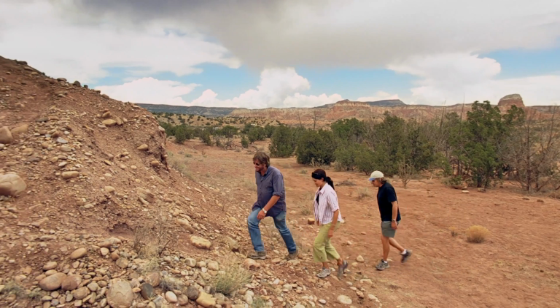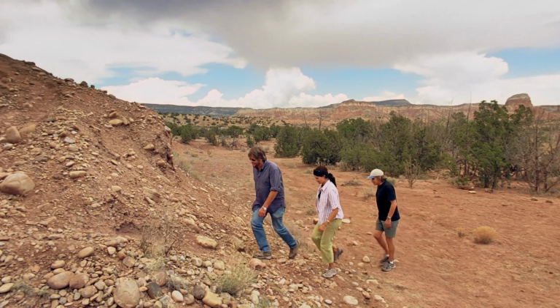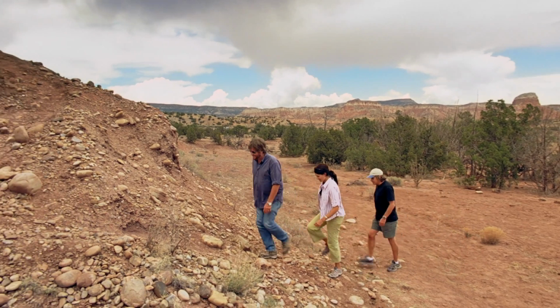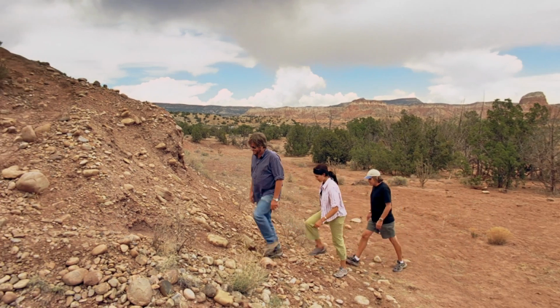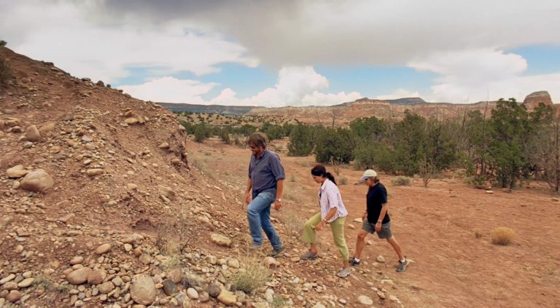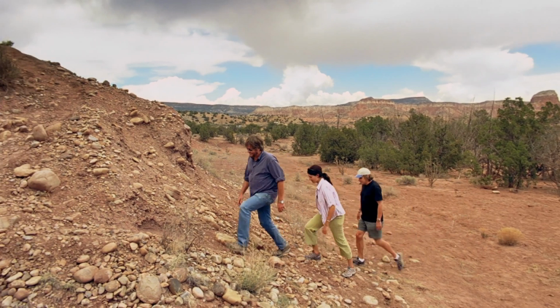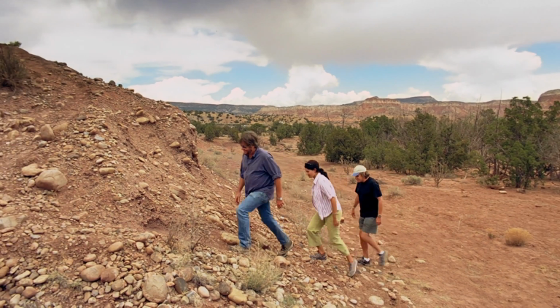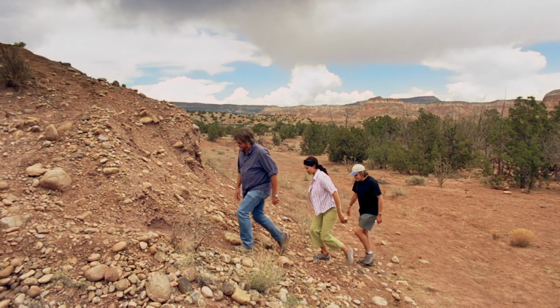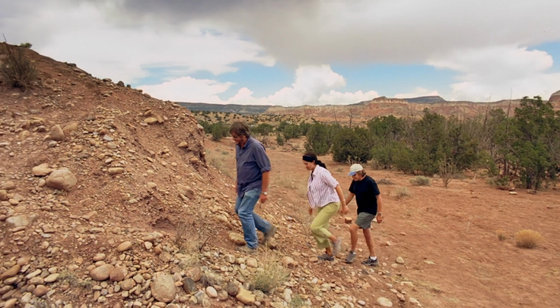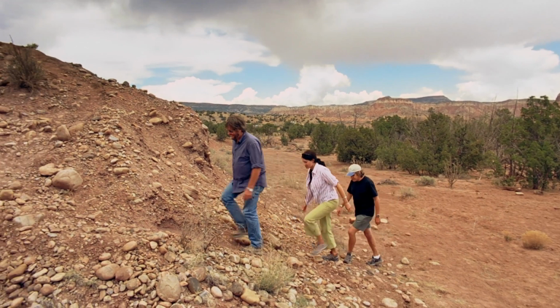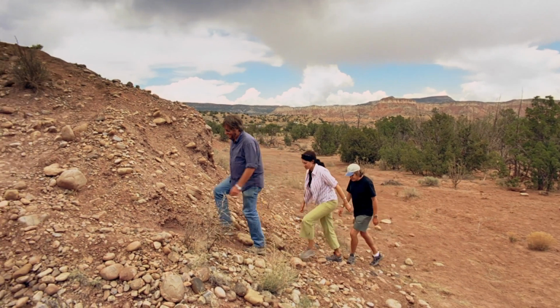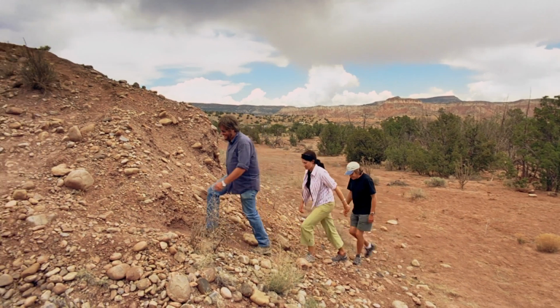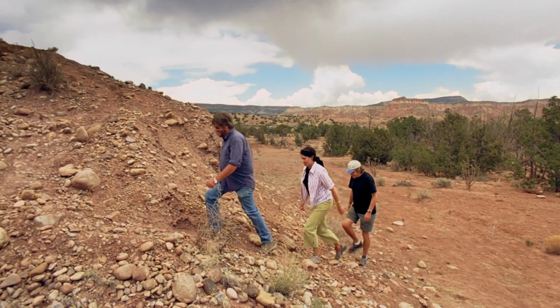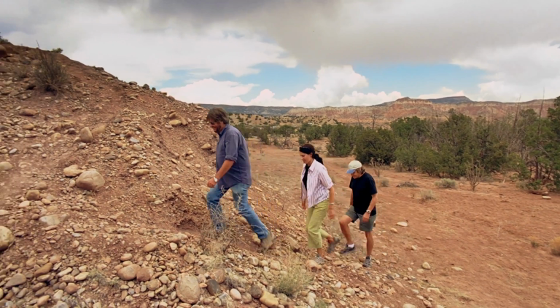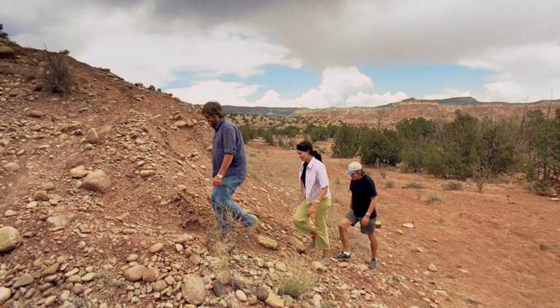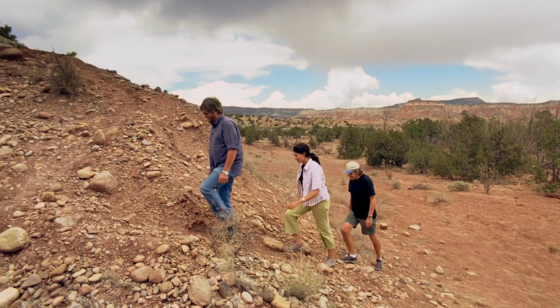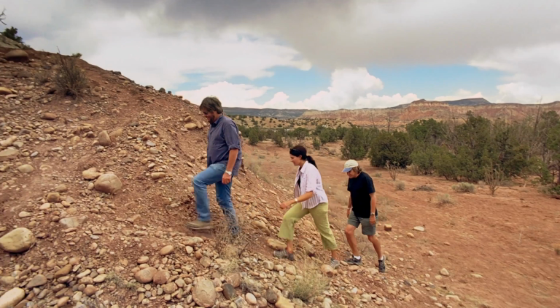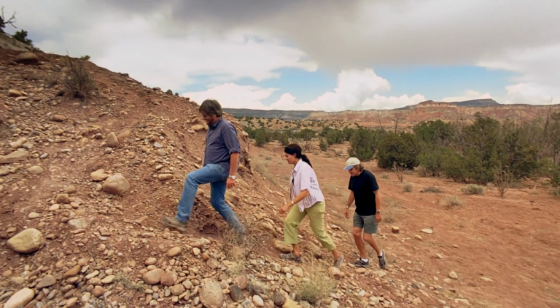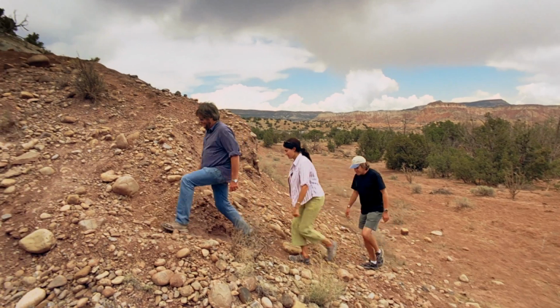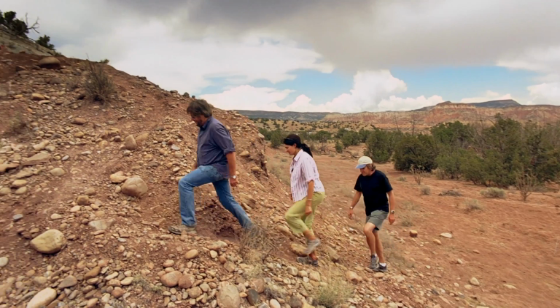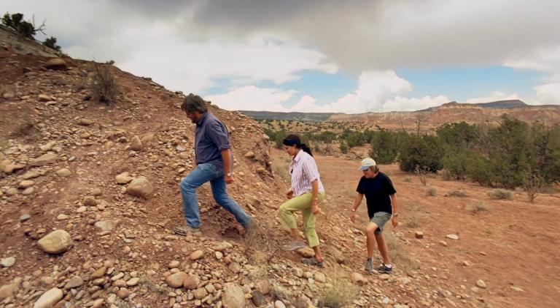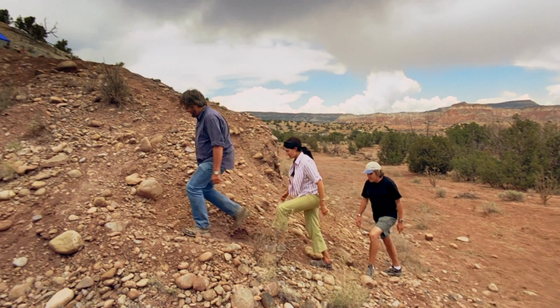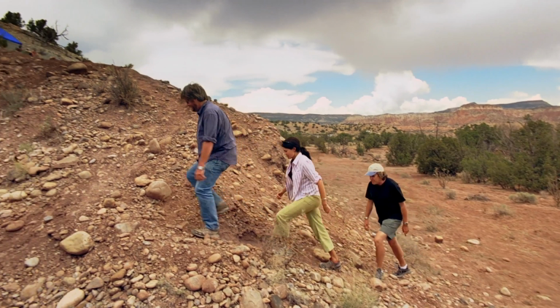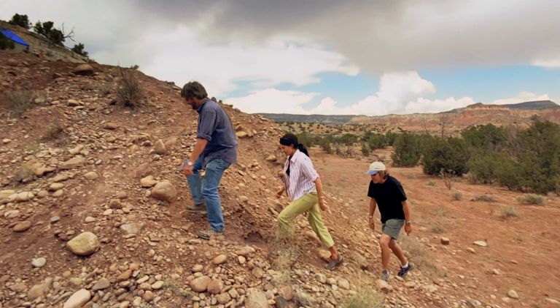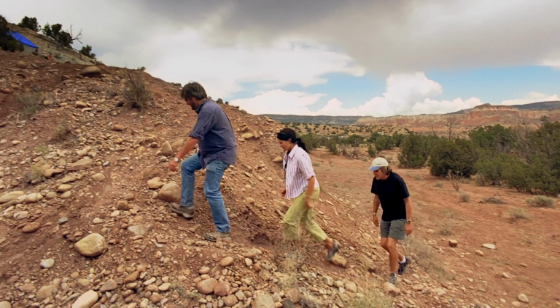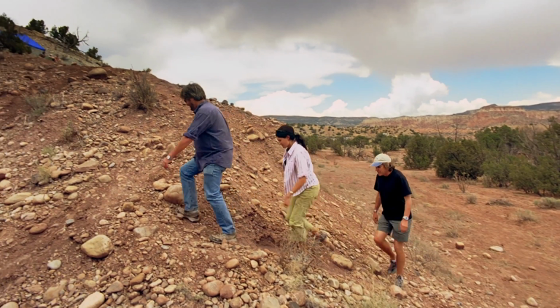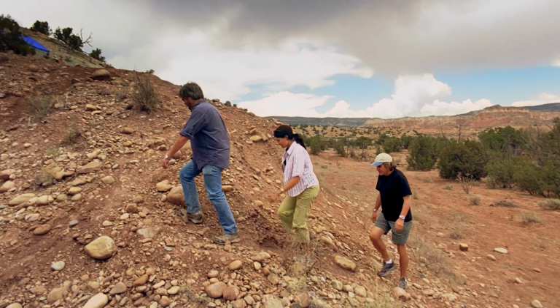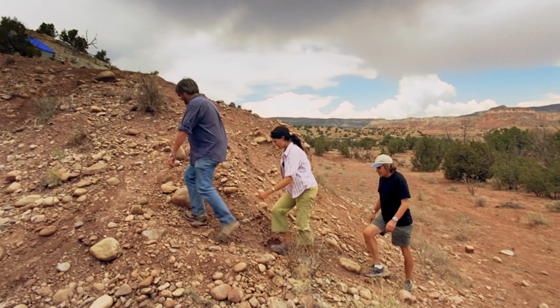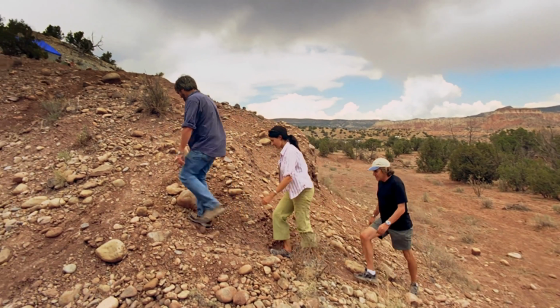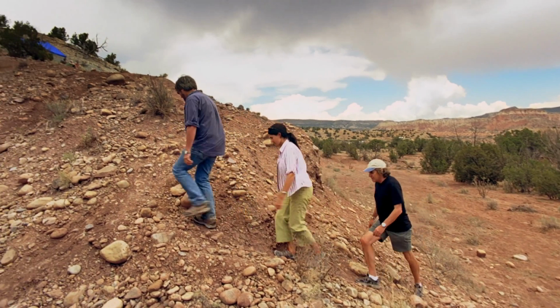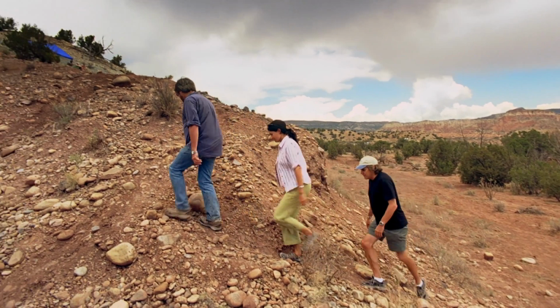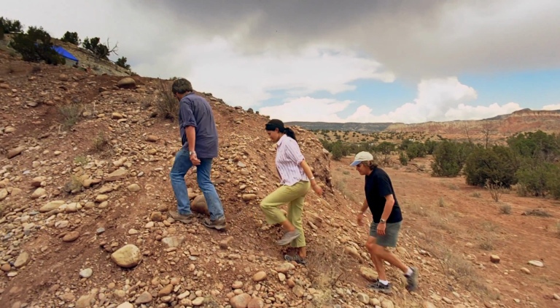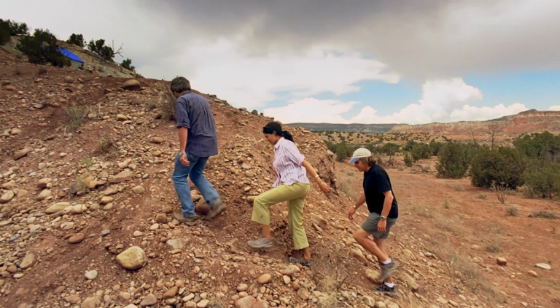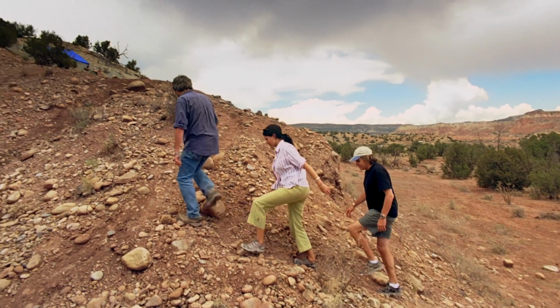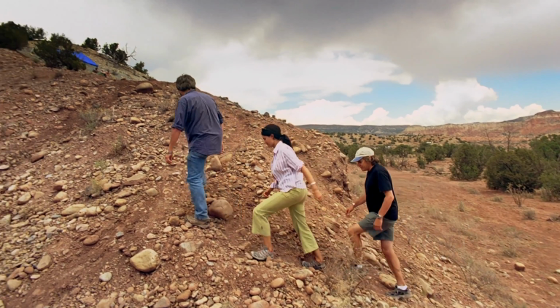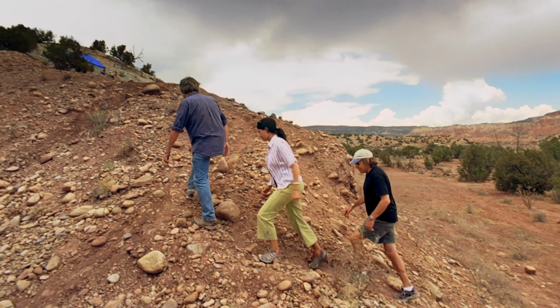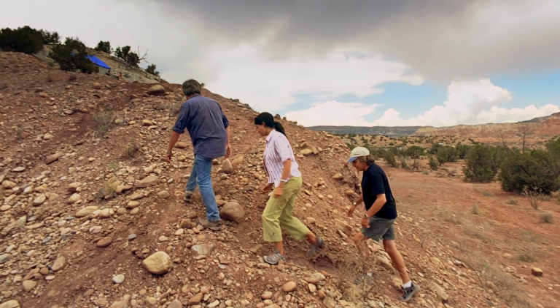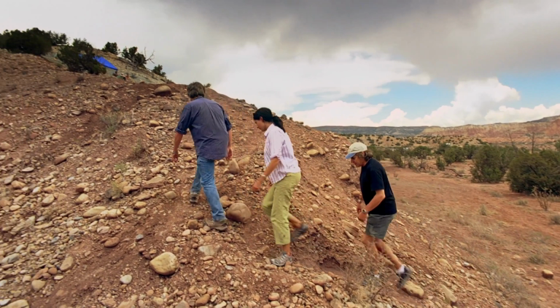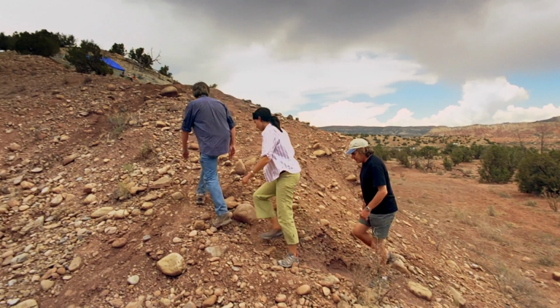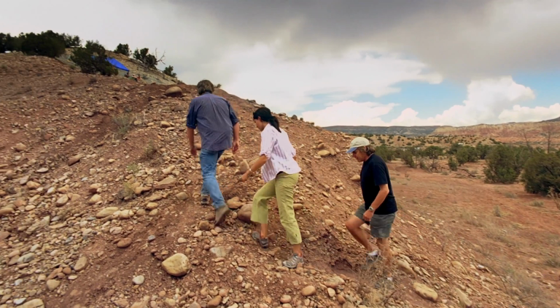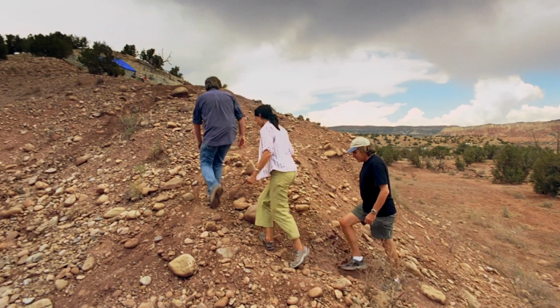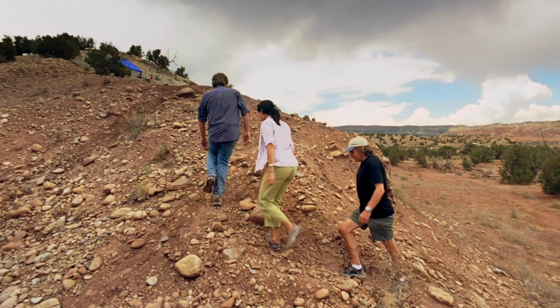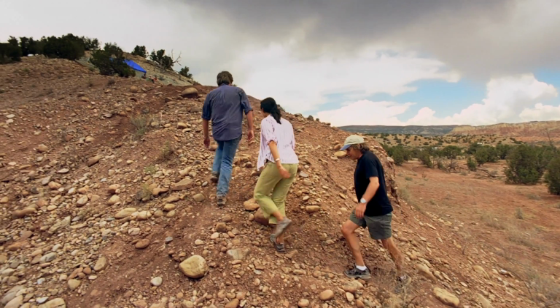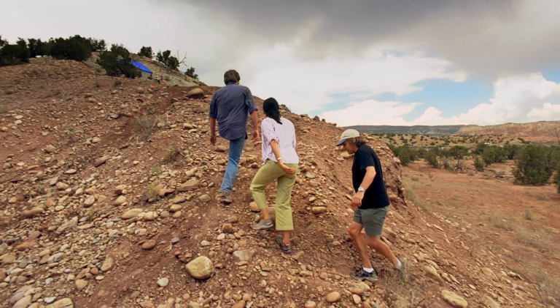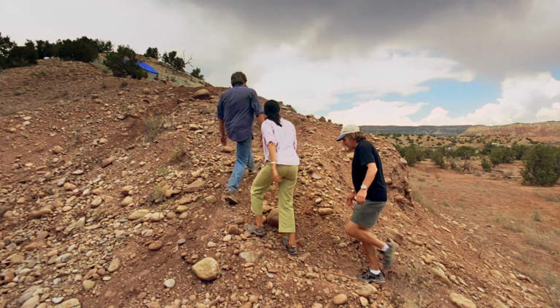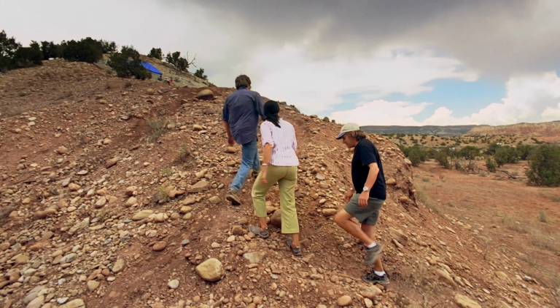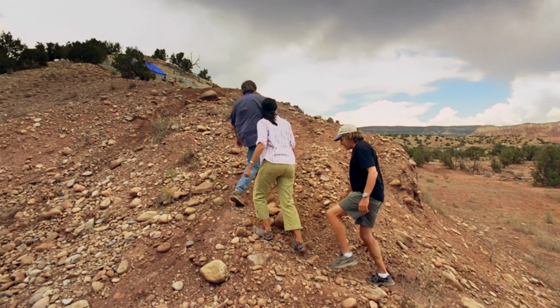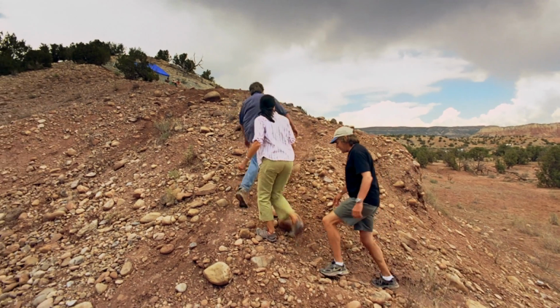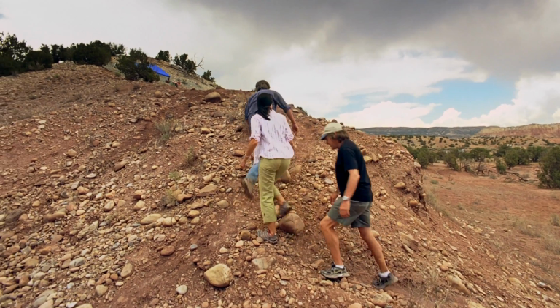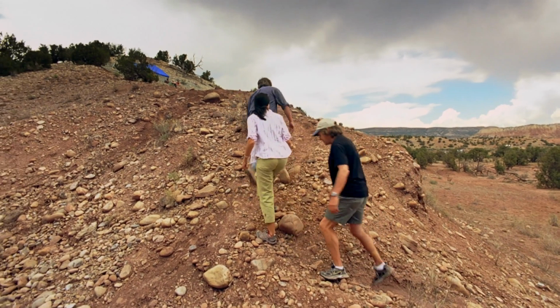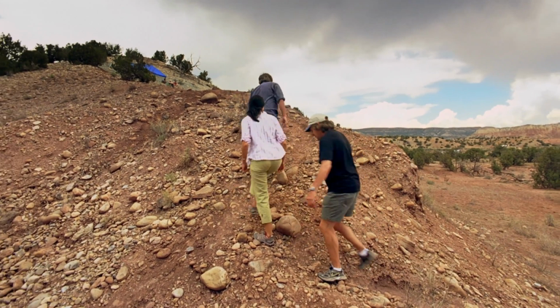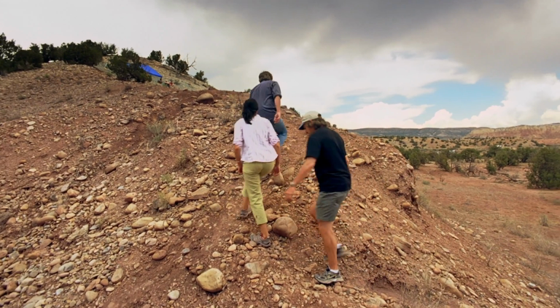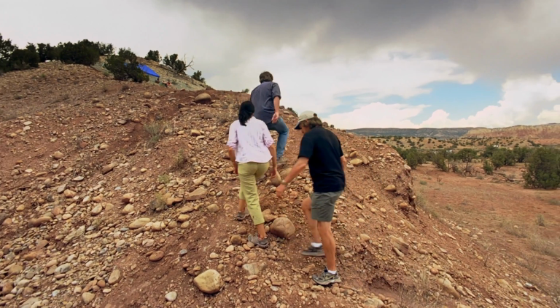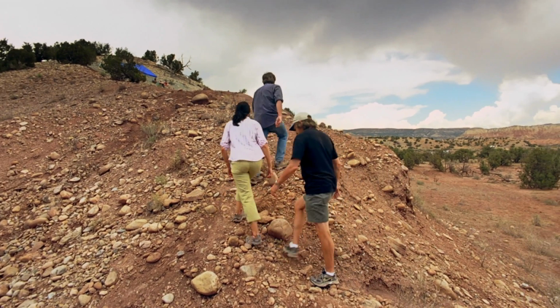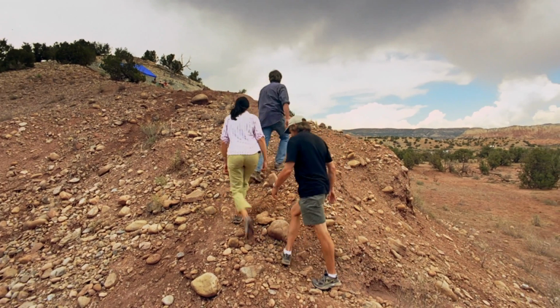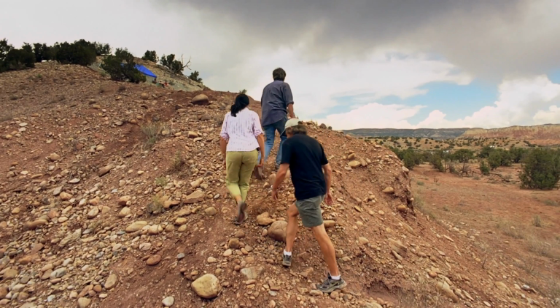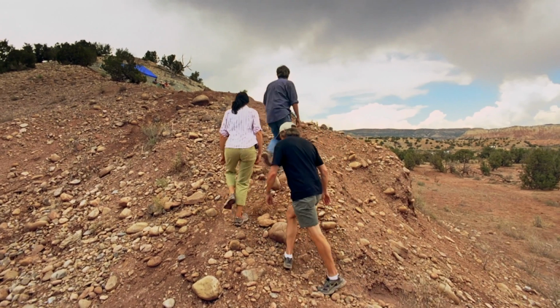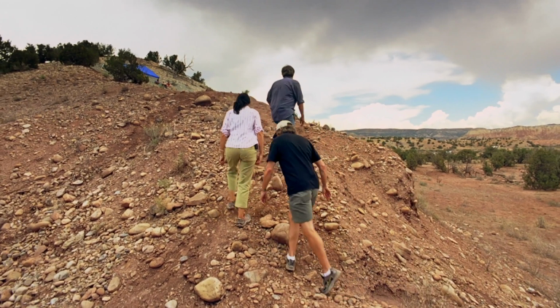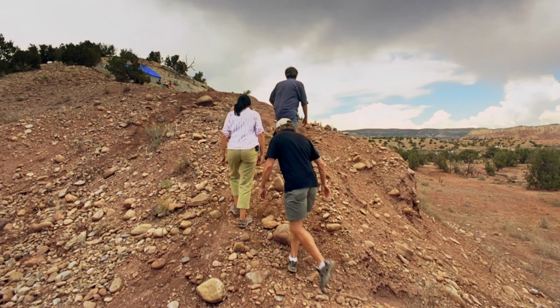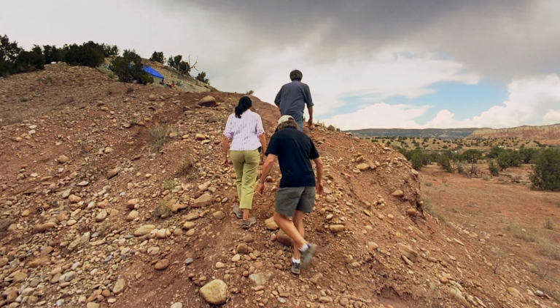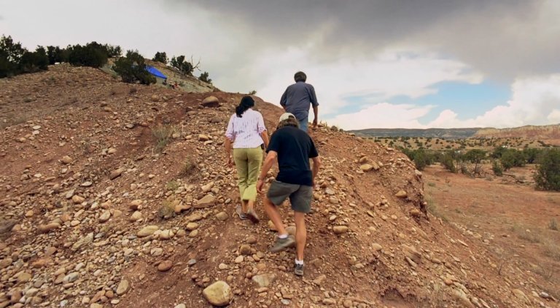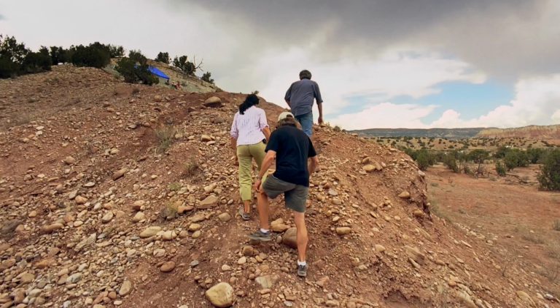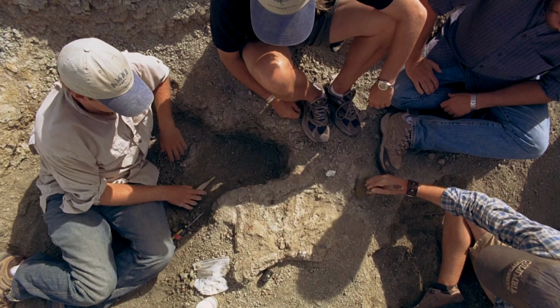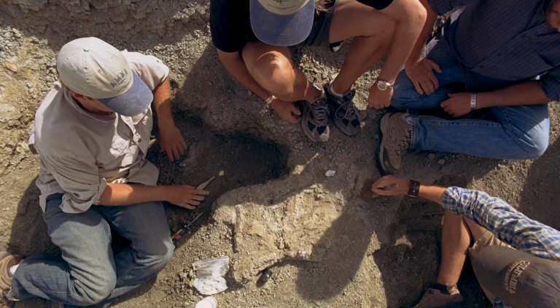The prospect of a new dinosaur discovery has brought Mike, Julie, and Mark to Ghost Ranch to see for themselves.